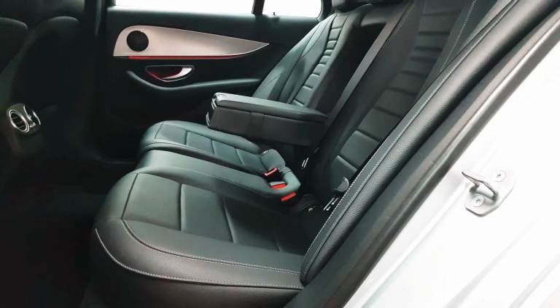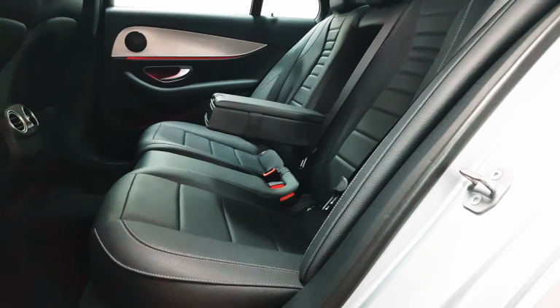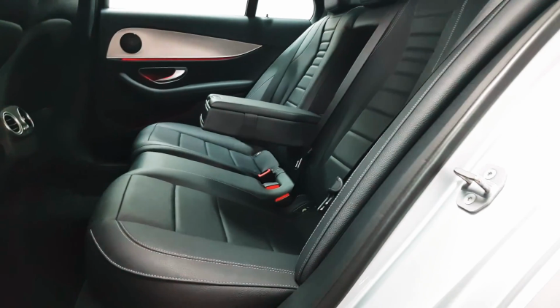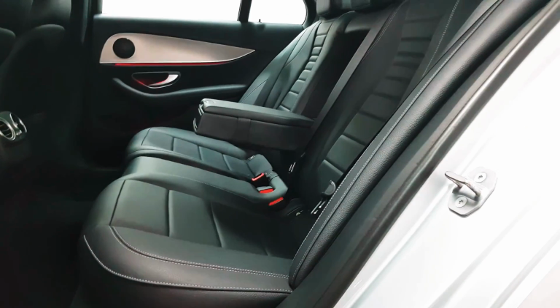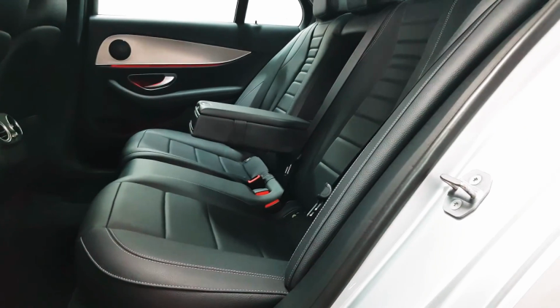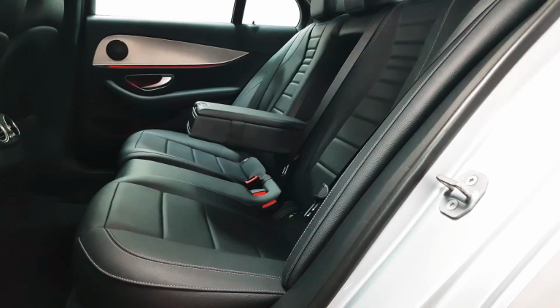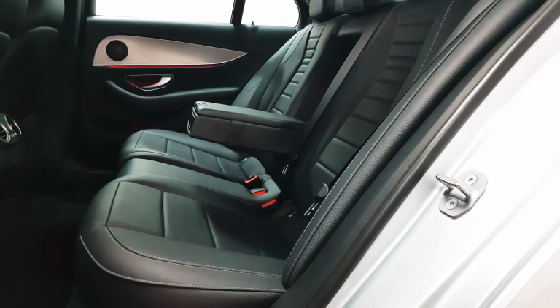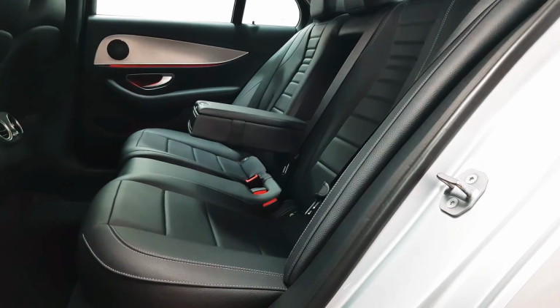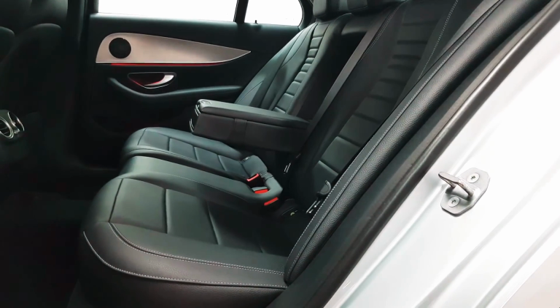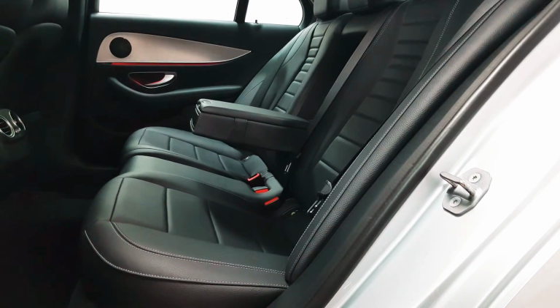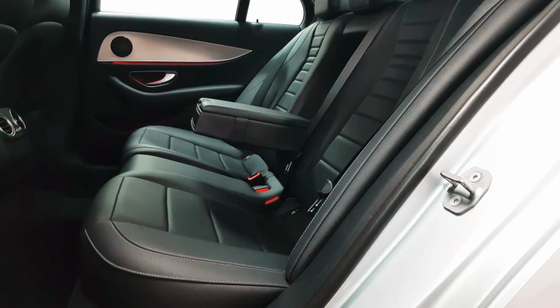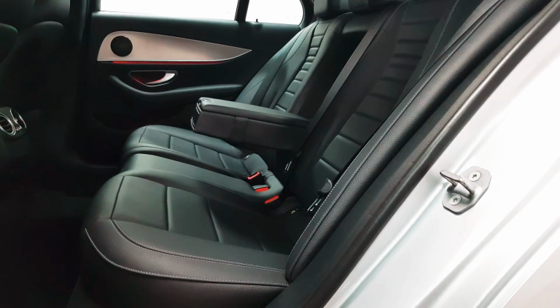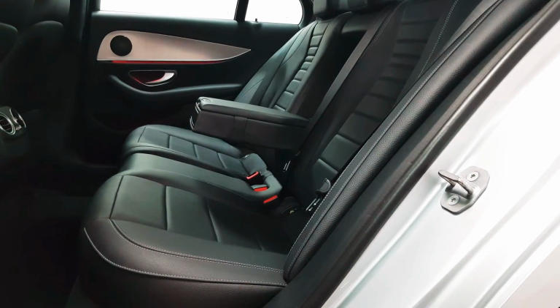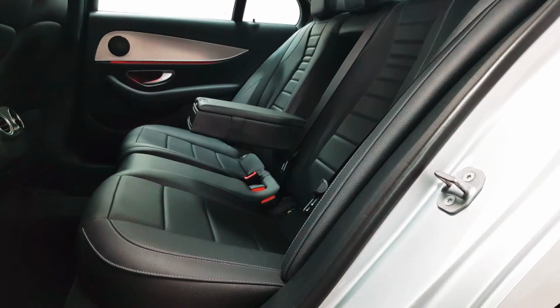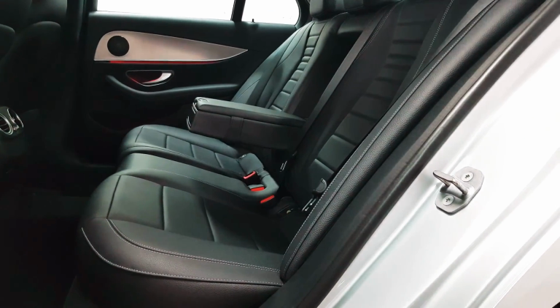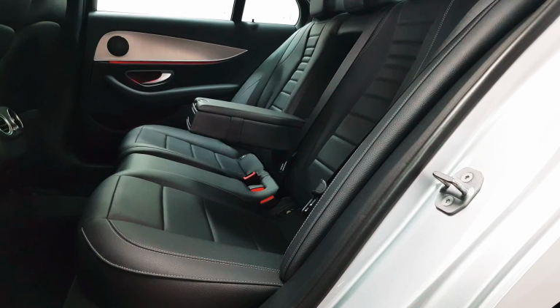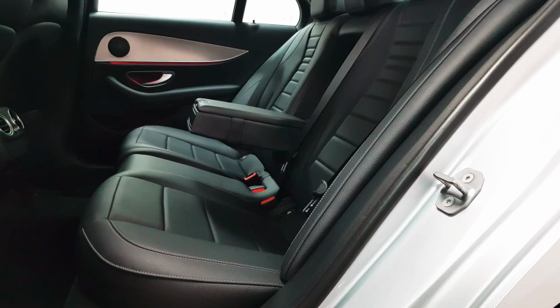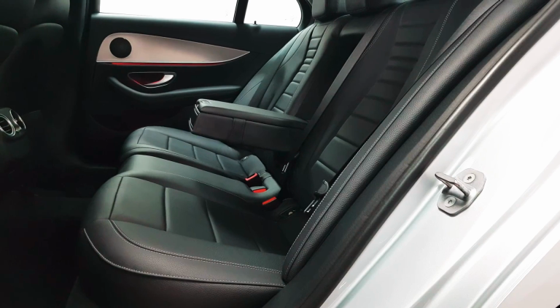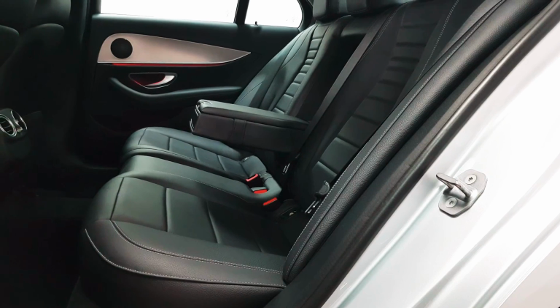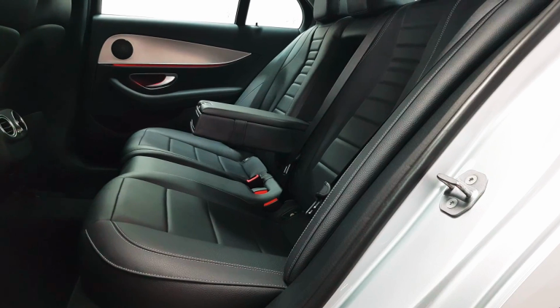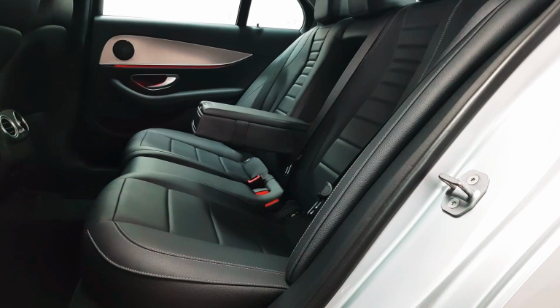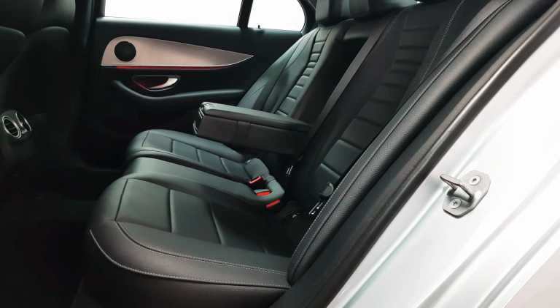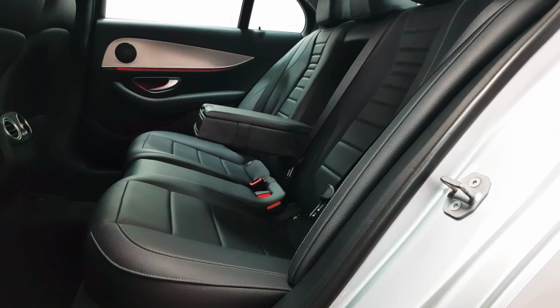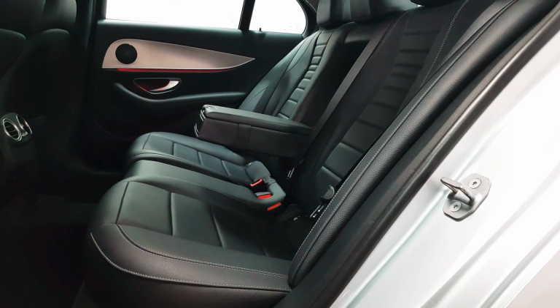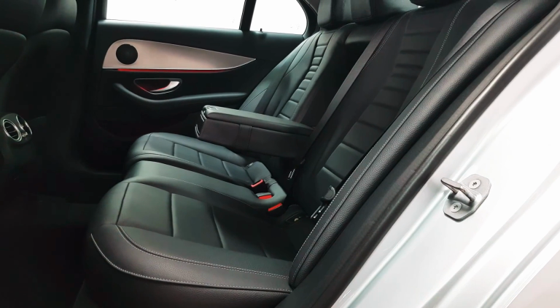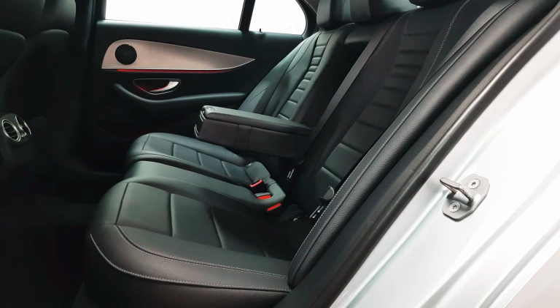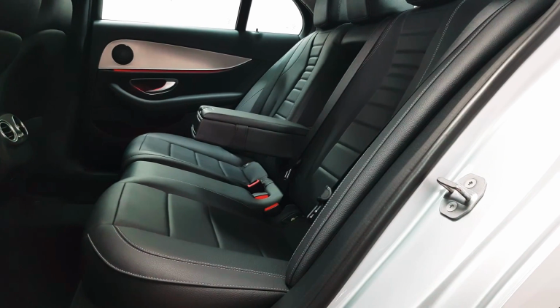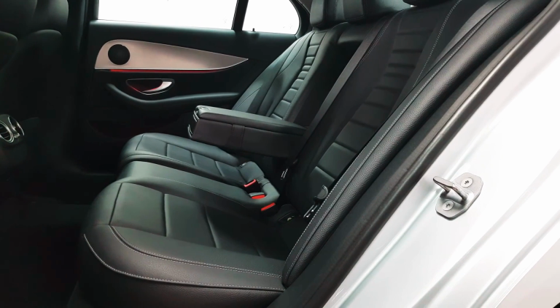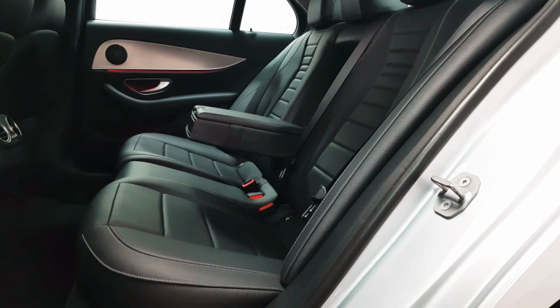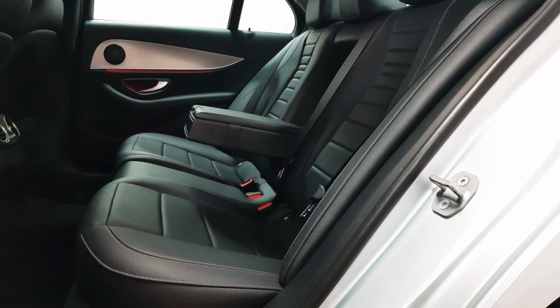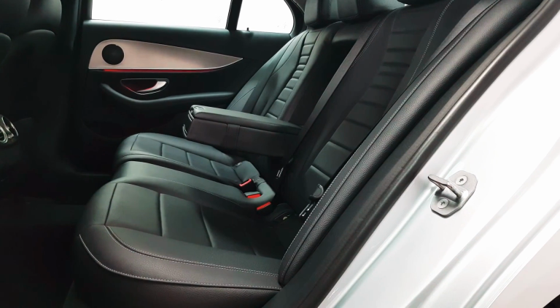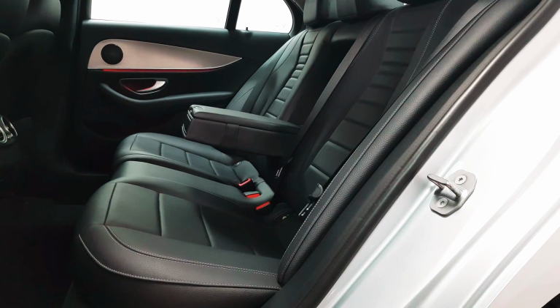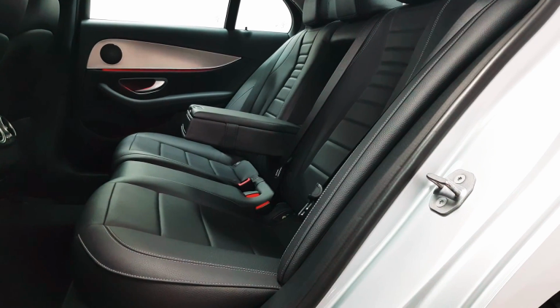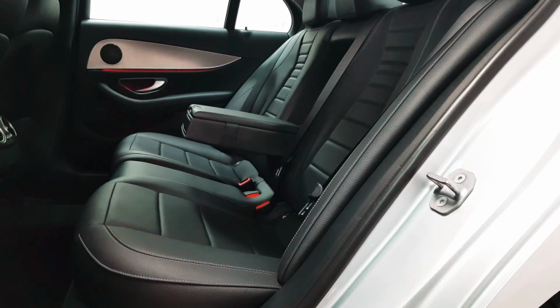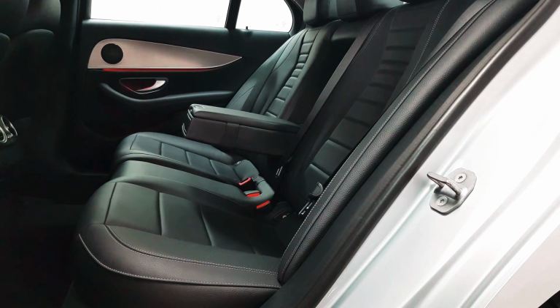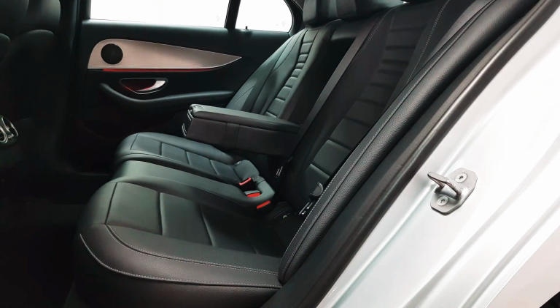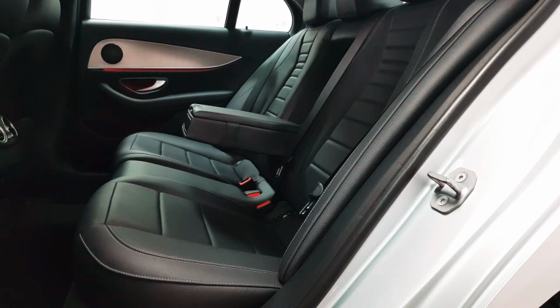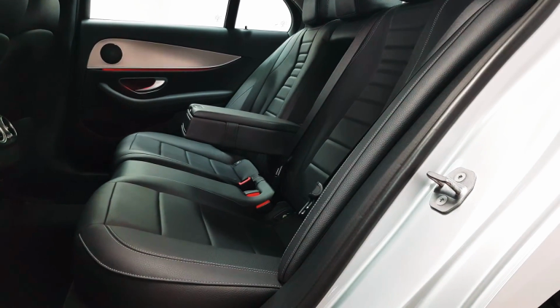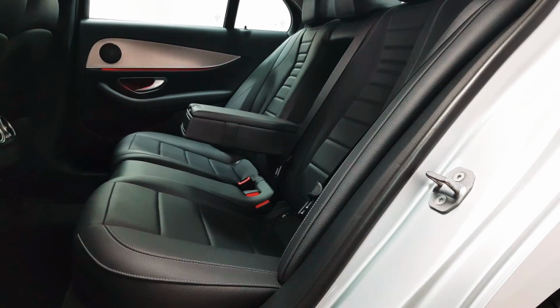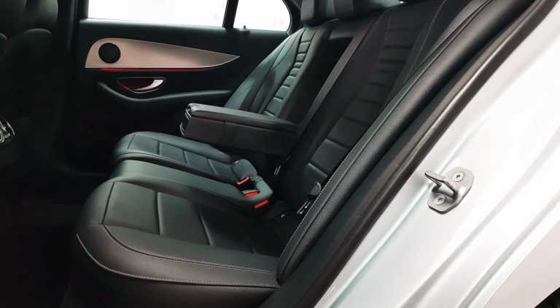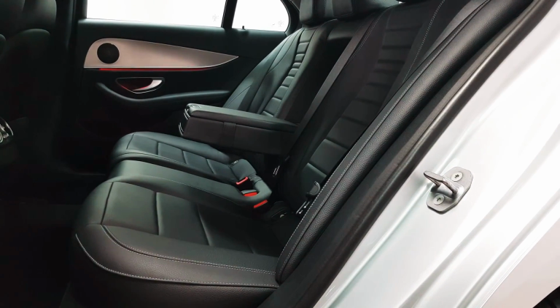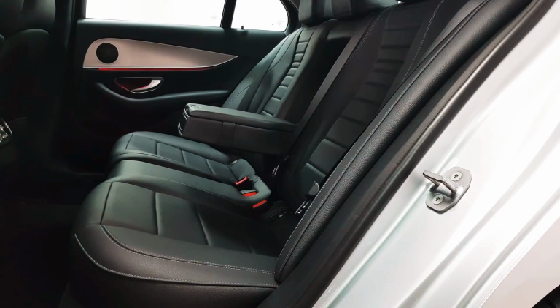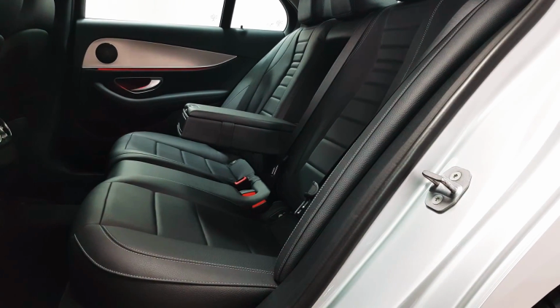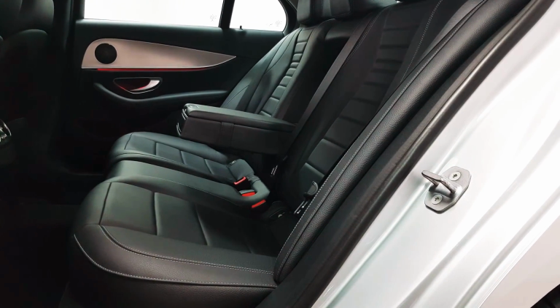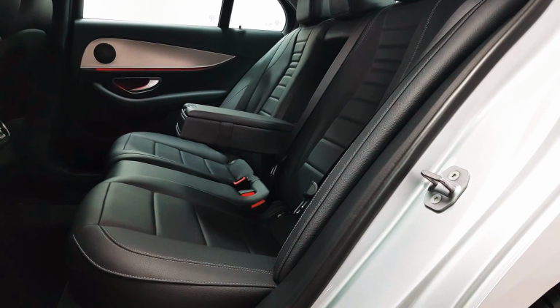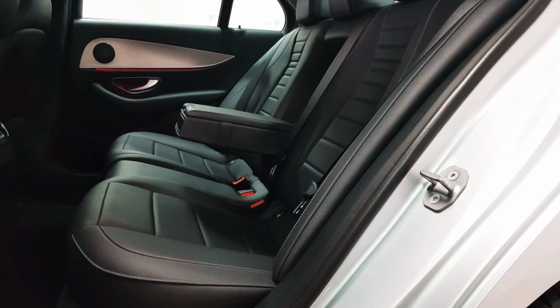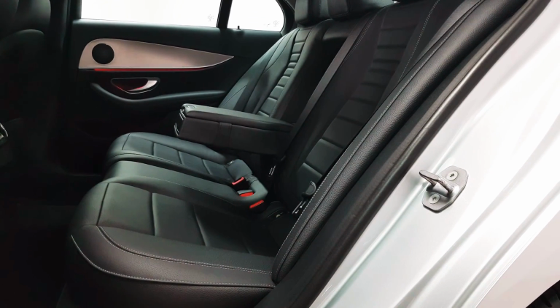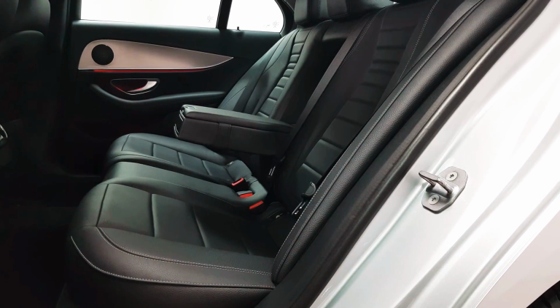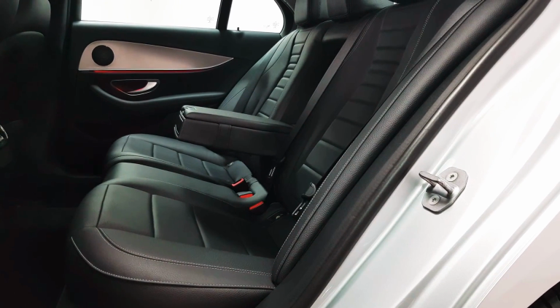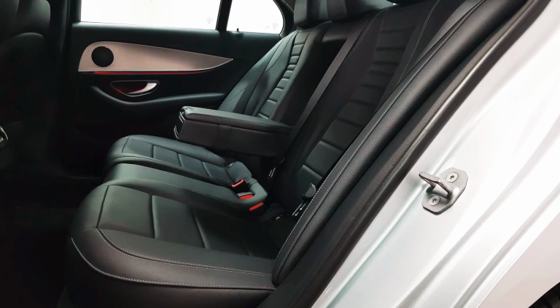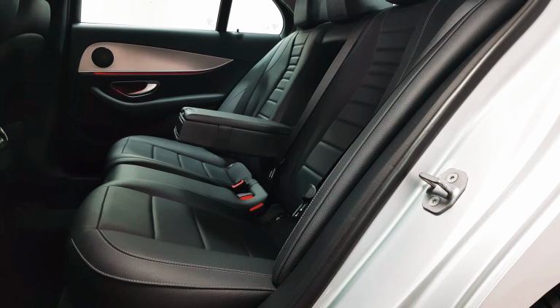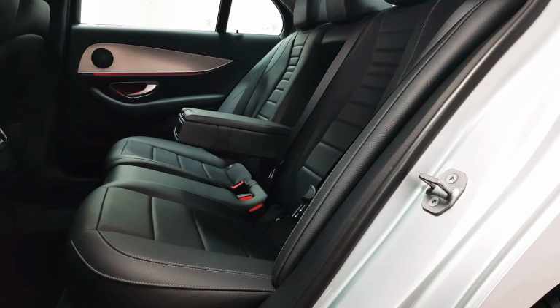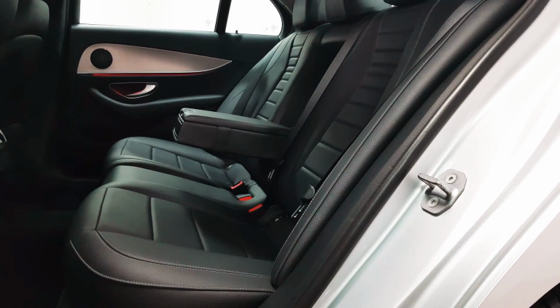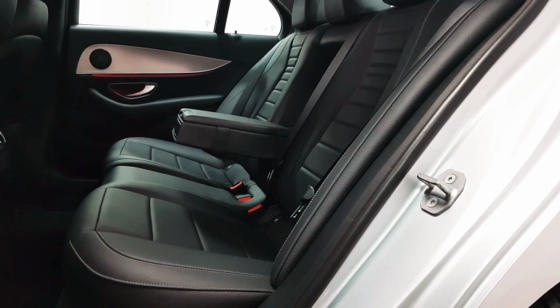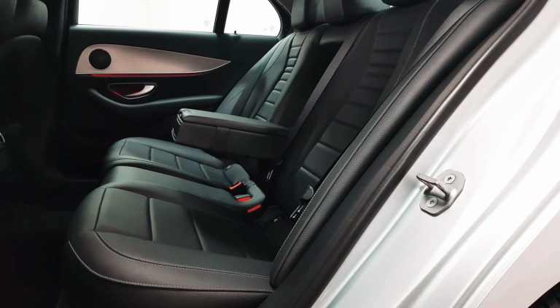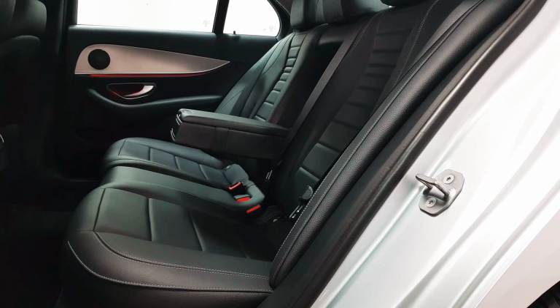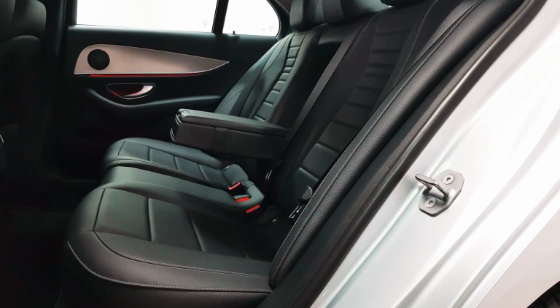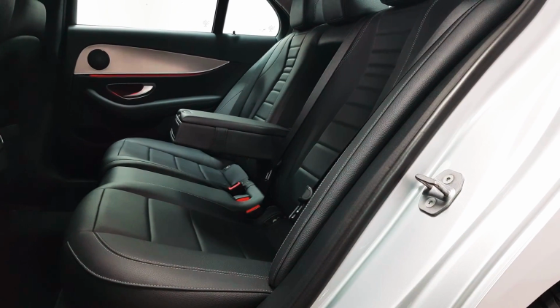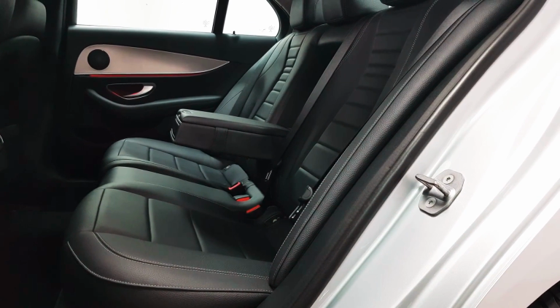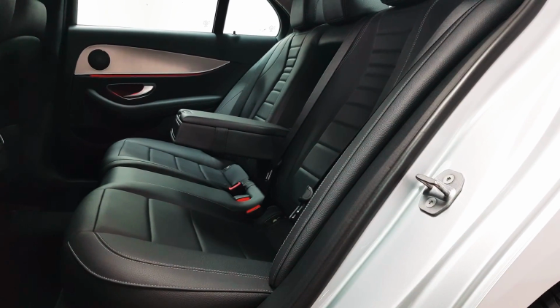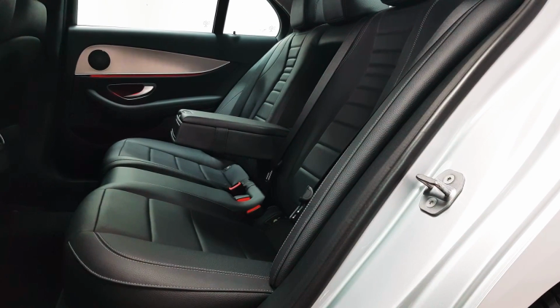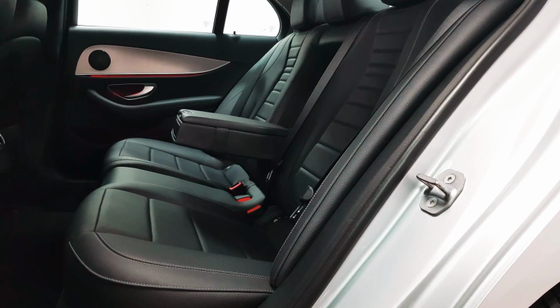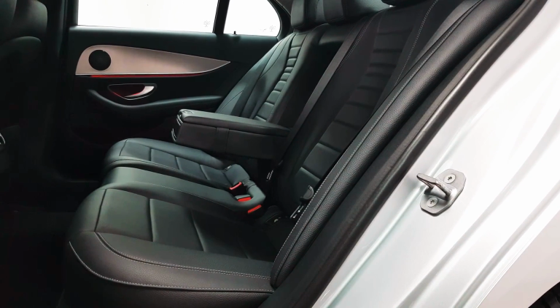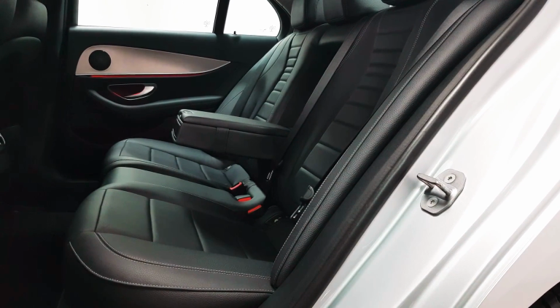In the back seats you have two sets of Isofix points, three full size seat belts, and a fold away armrest.